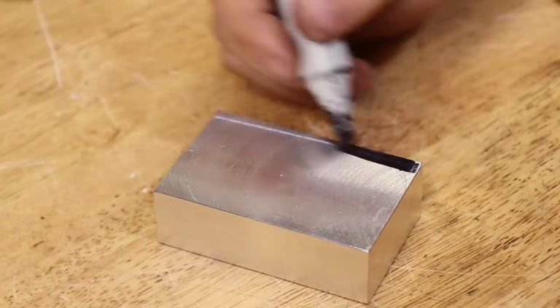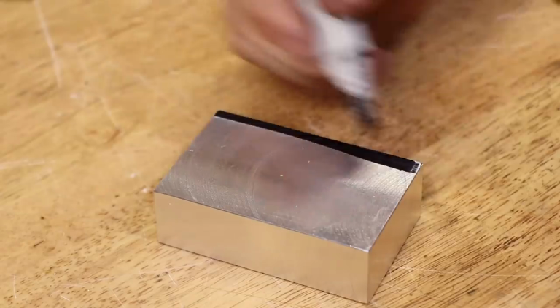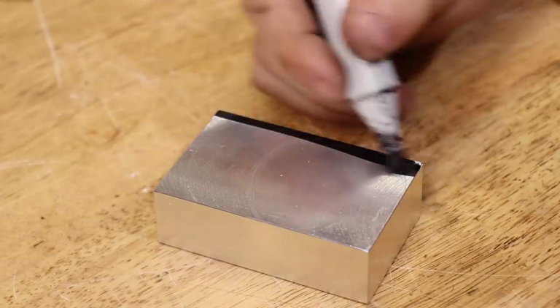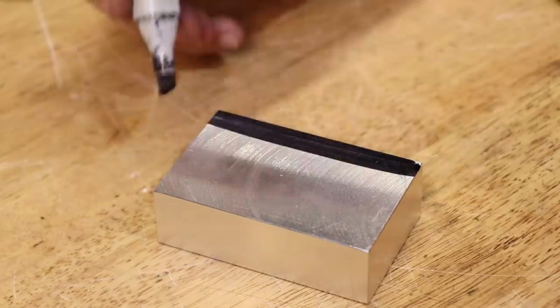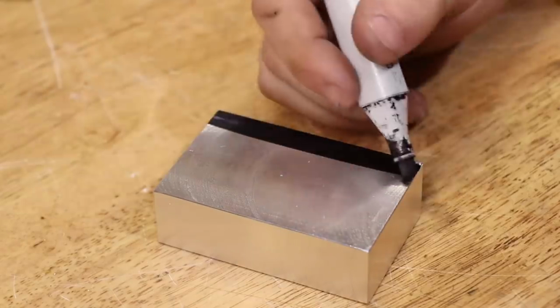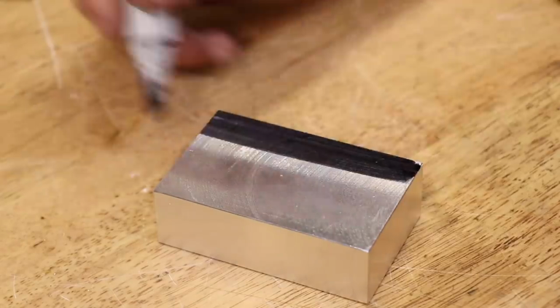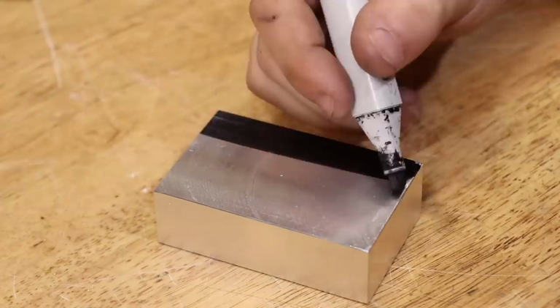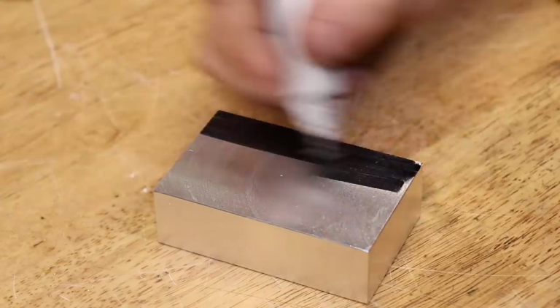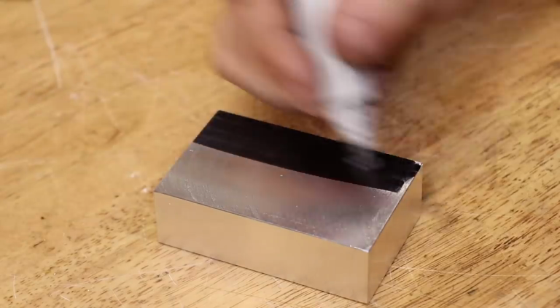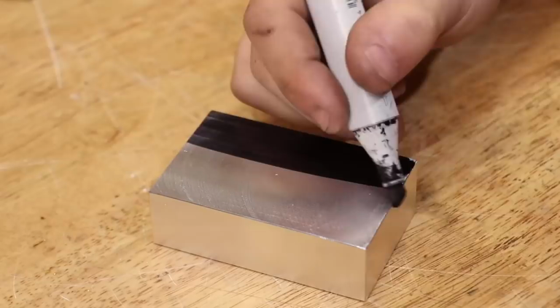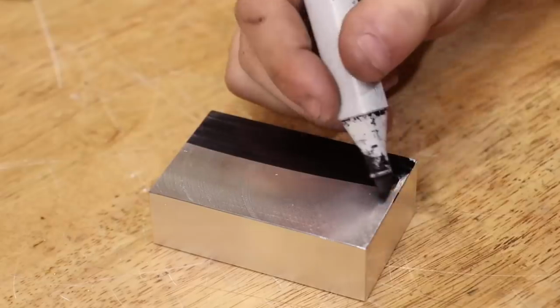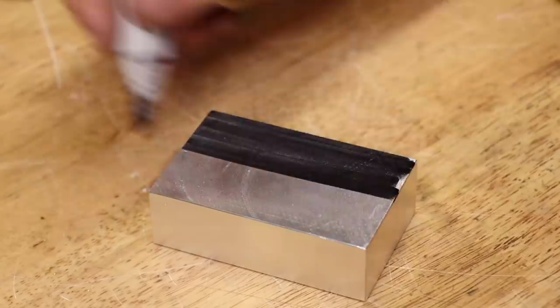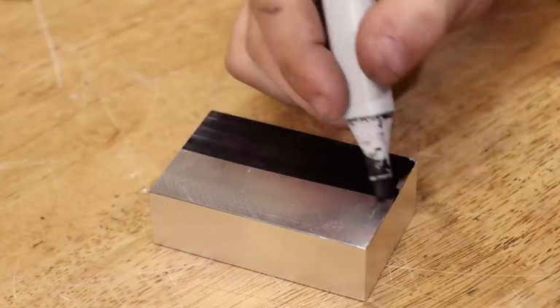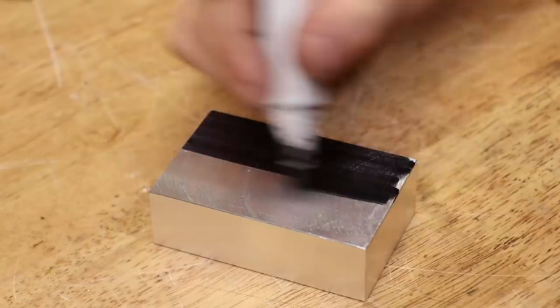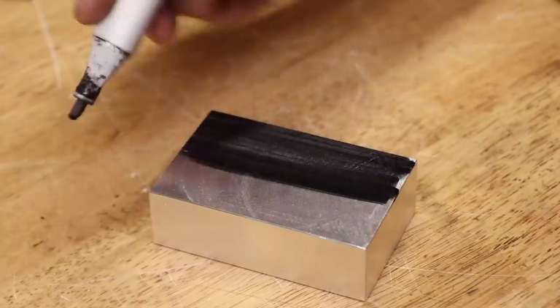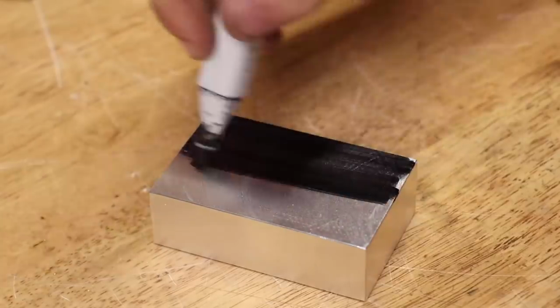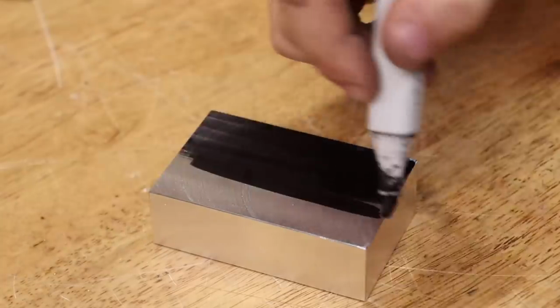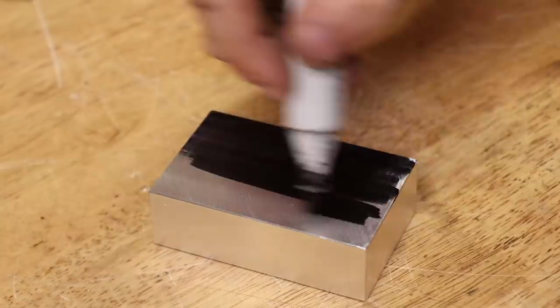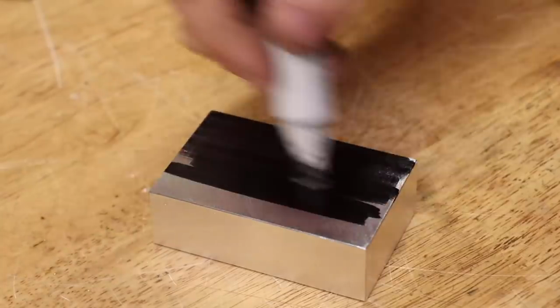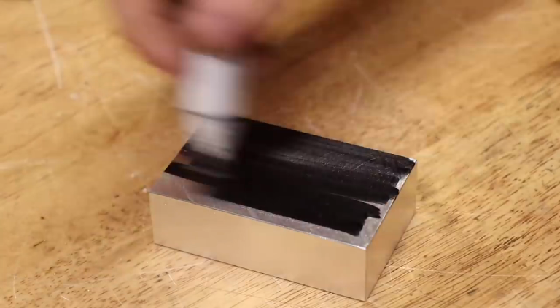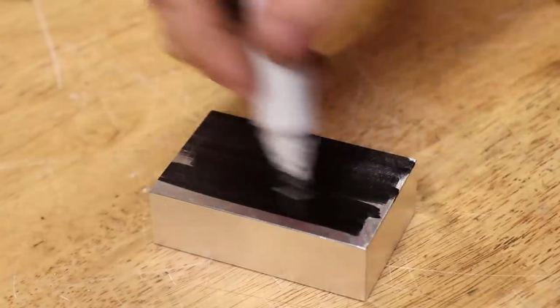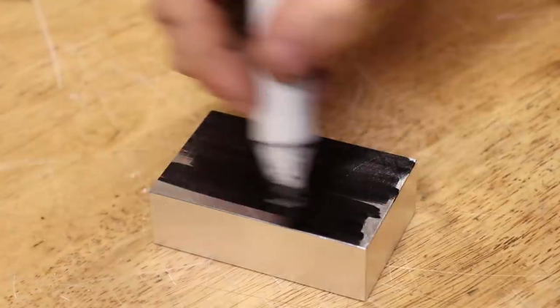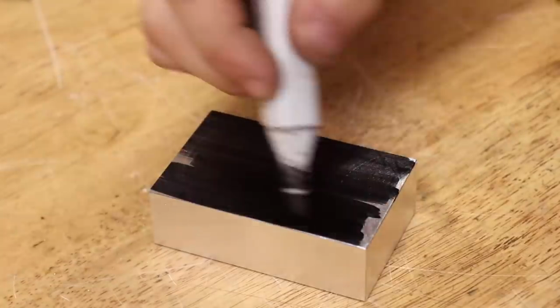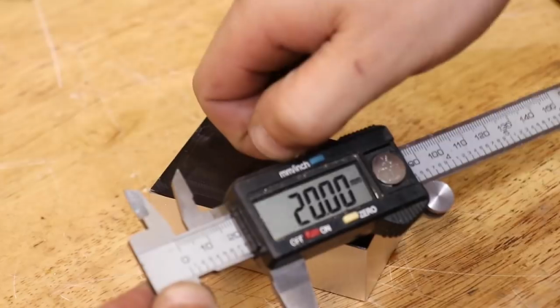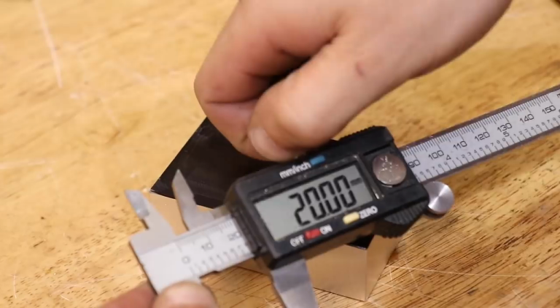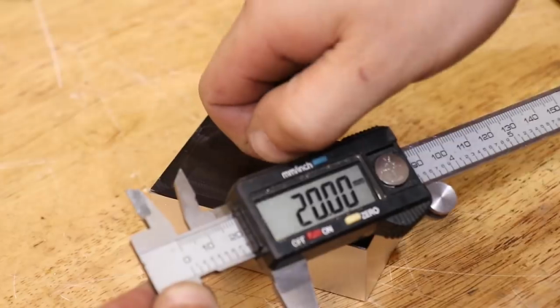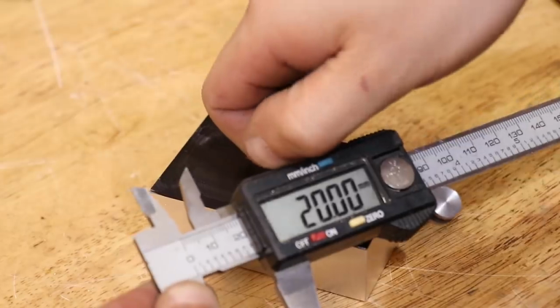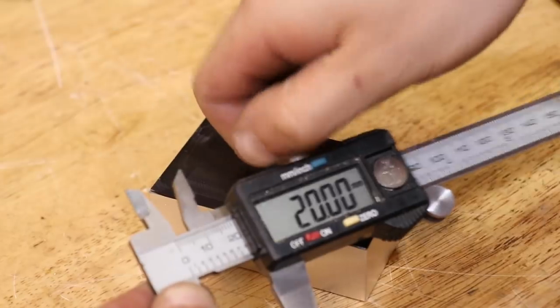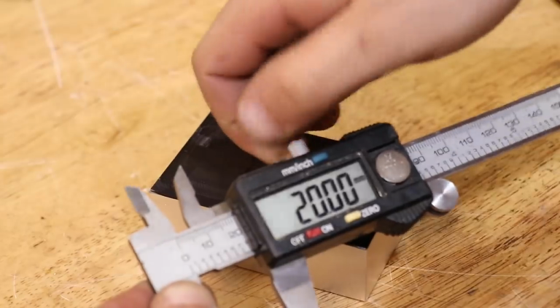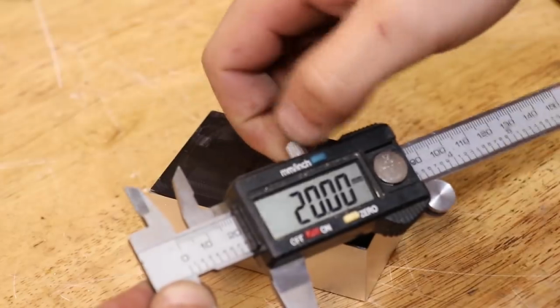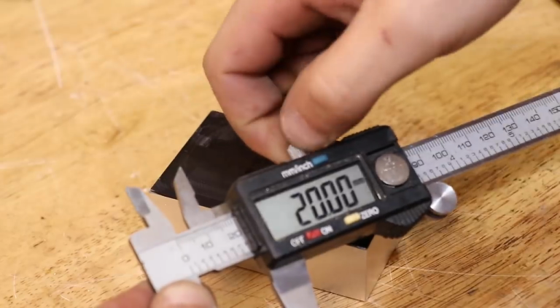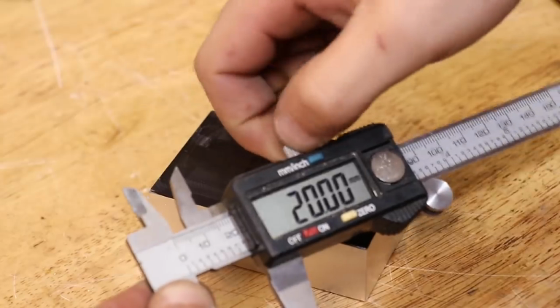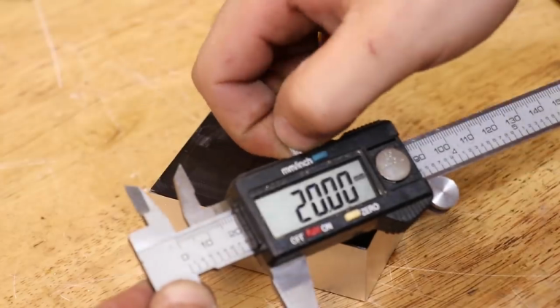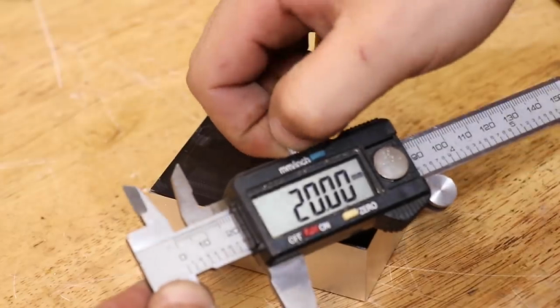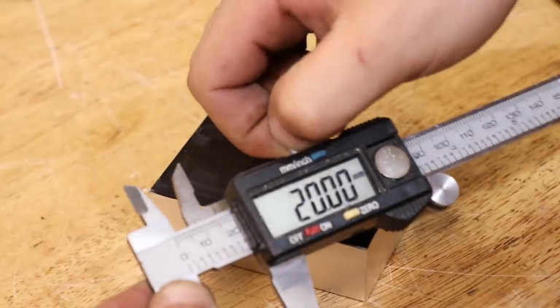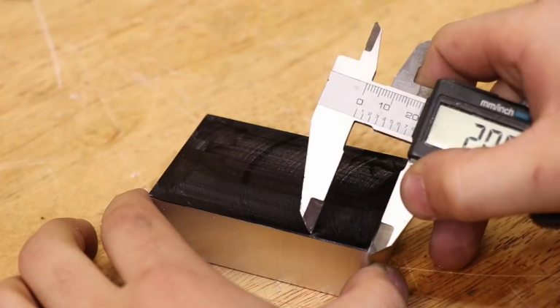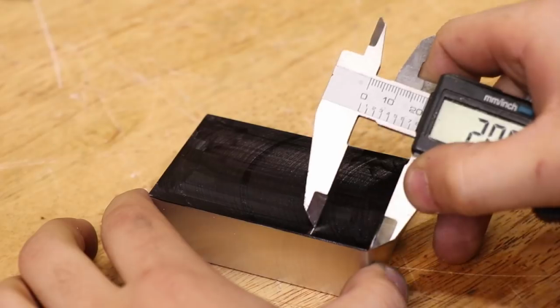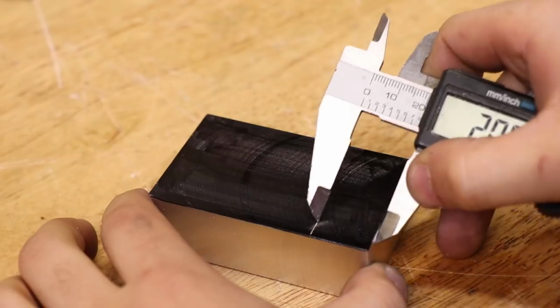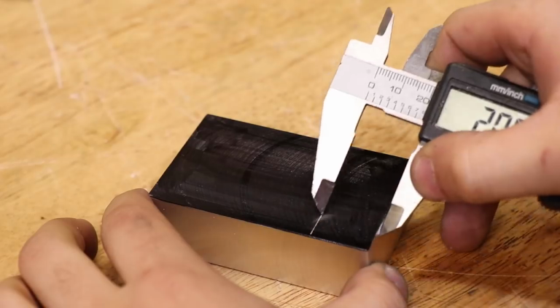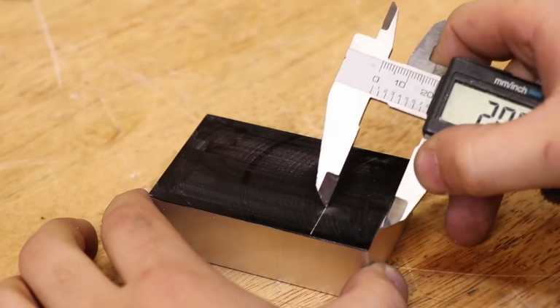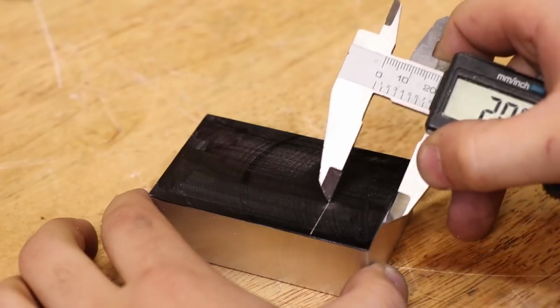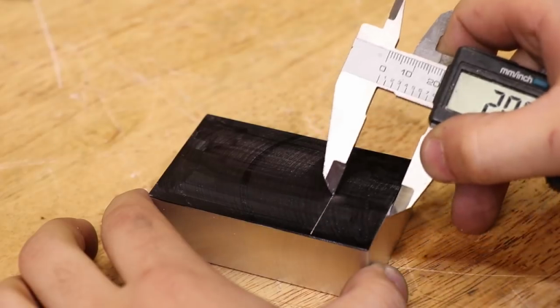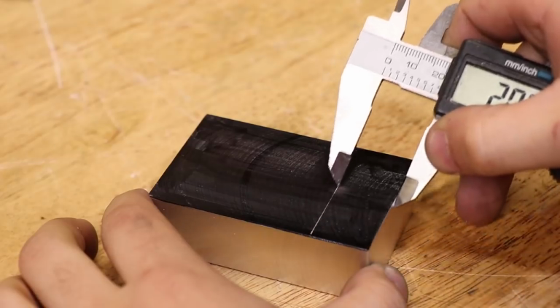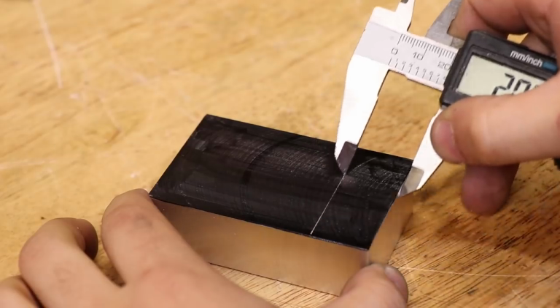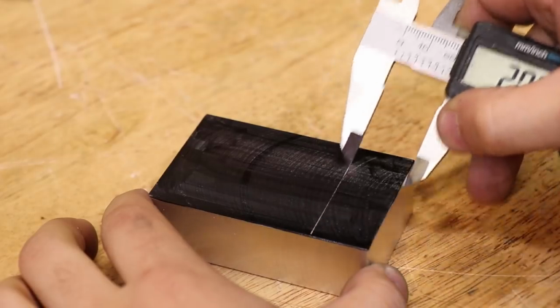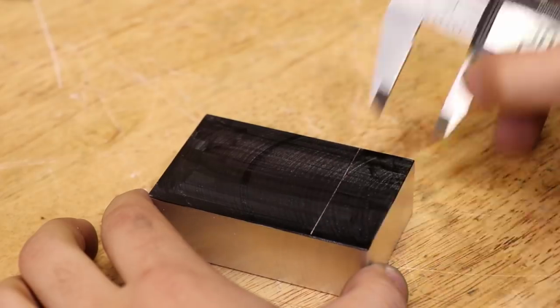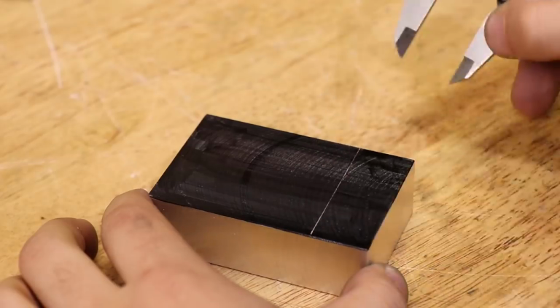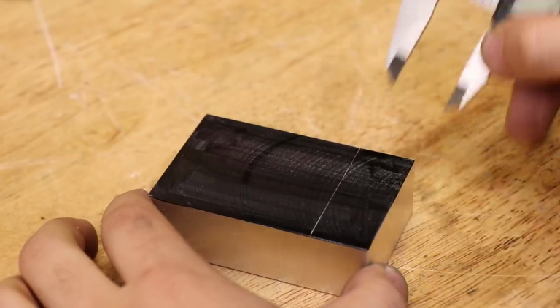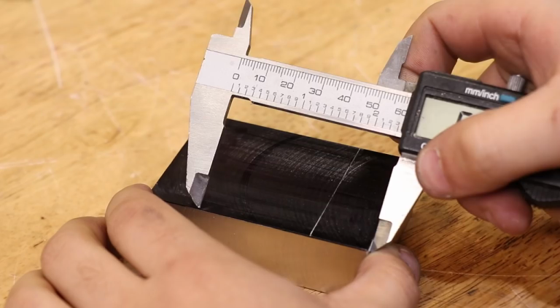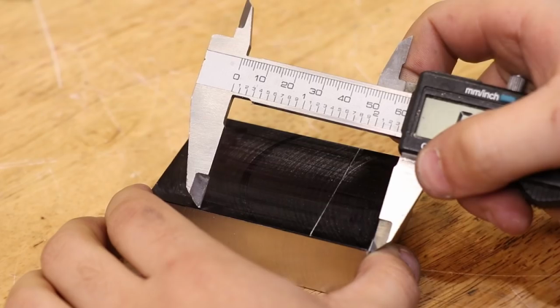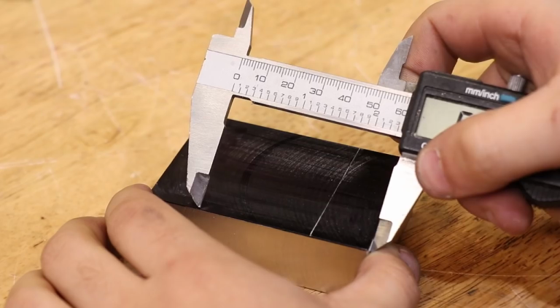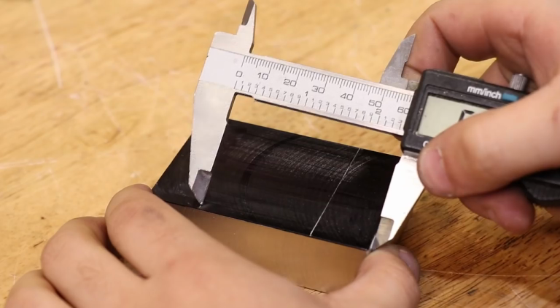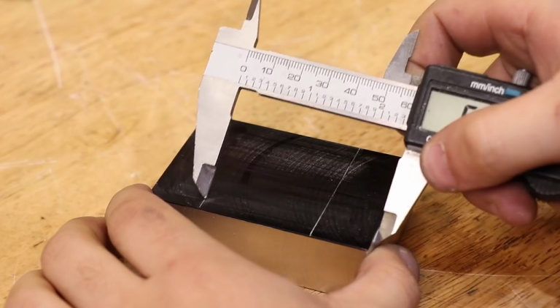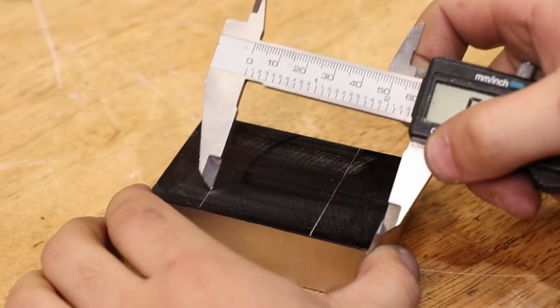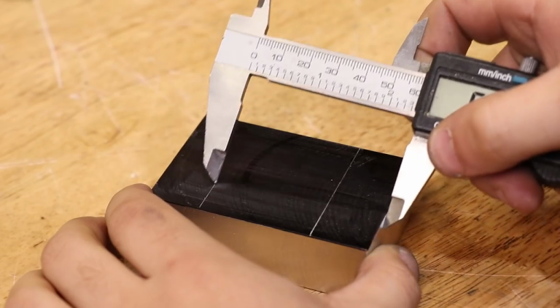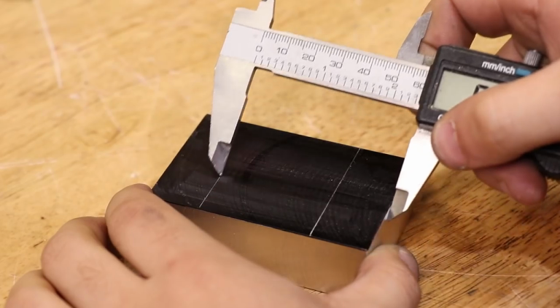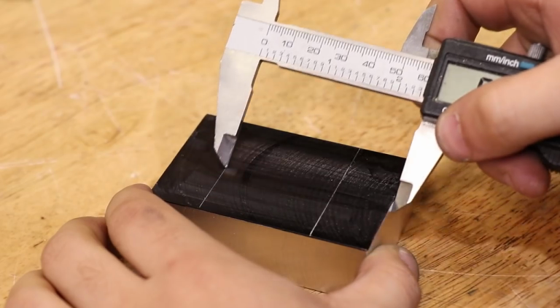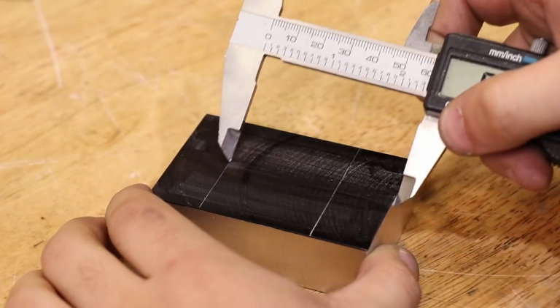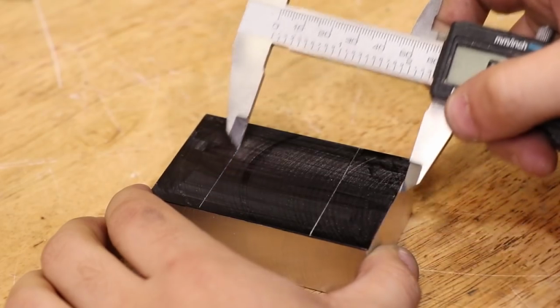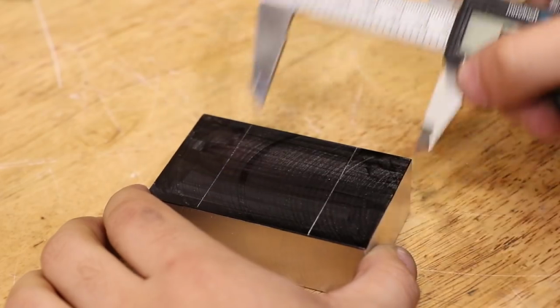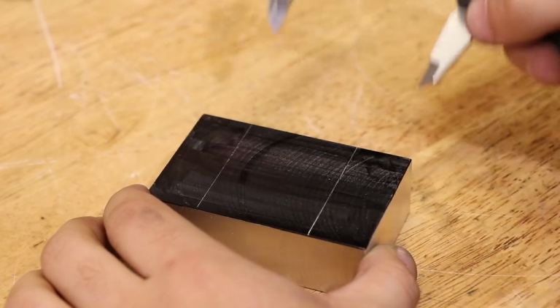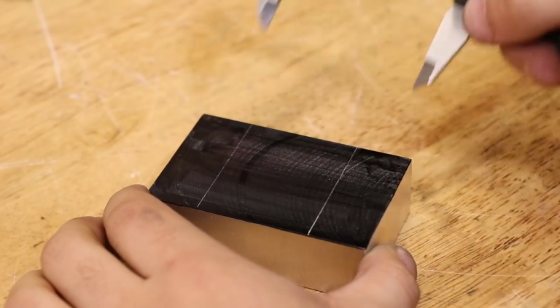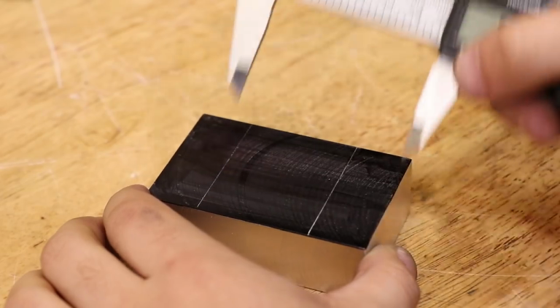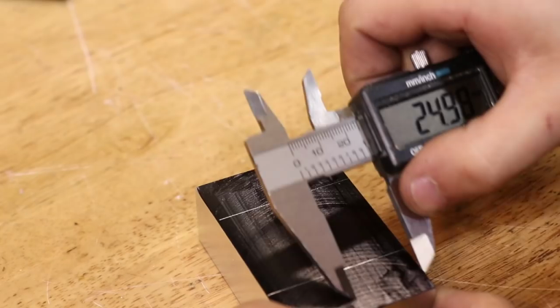The mounting holes for the T-slot nuts were marked out and drilled, as well as the hole to mount the cut-off toolpost.